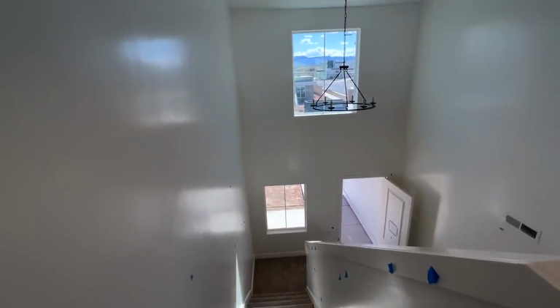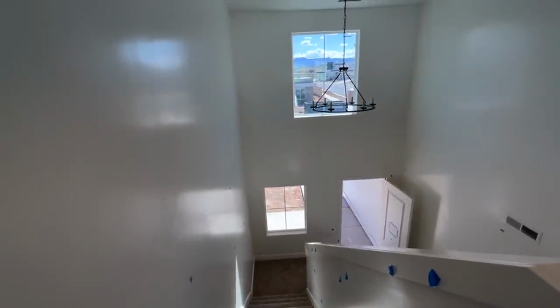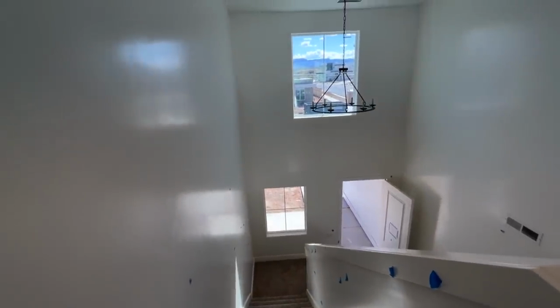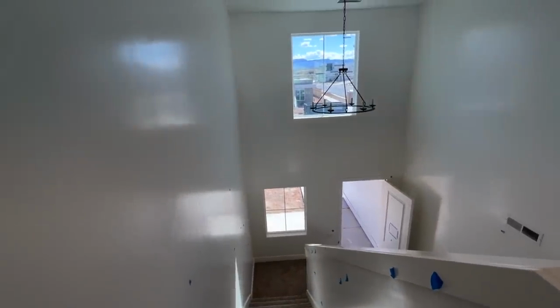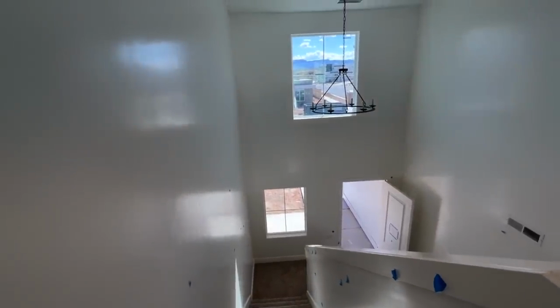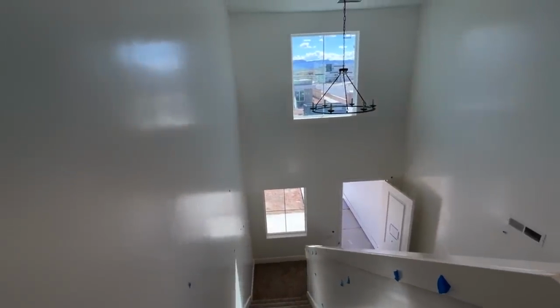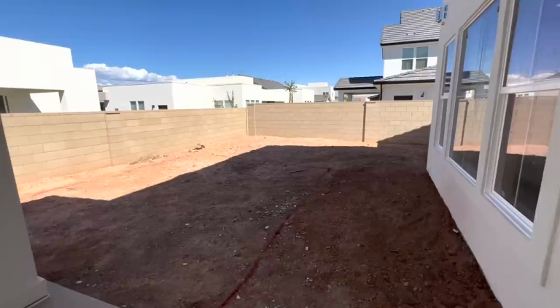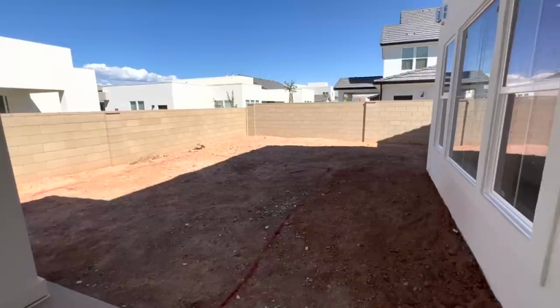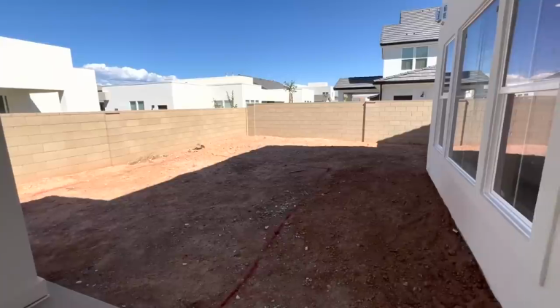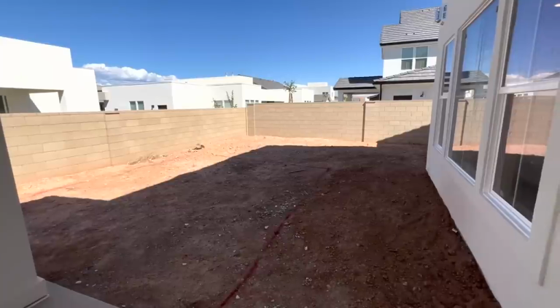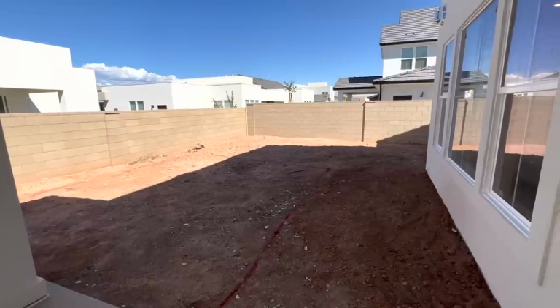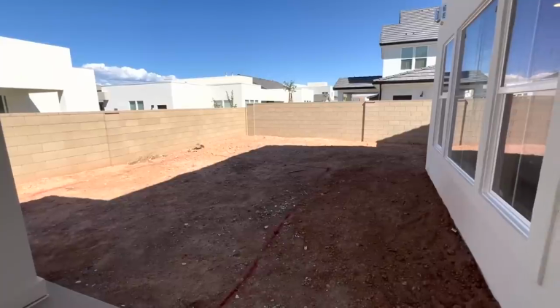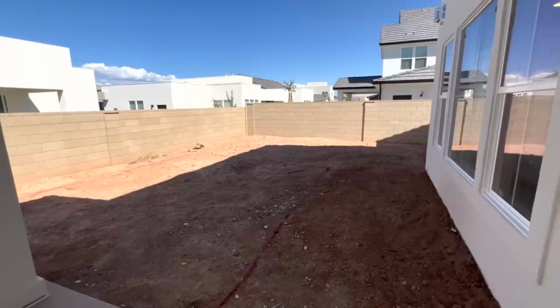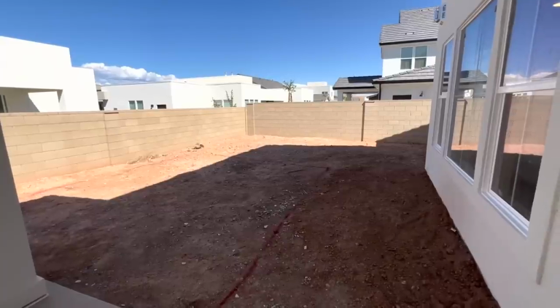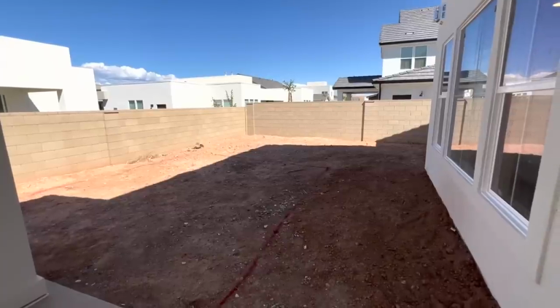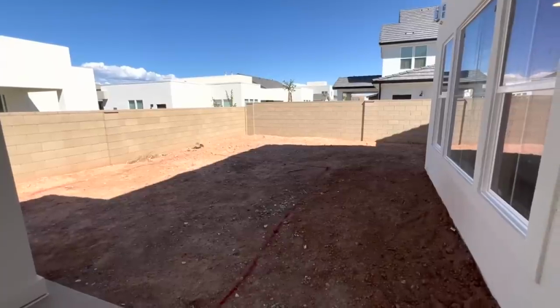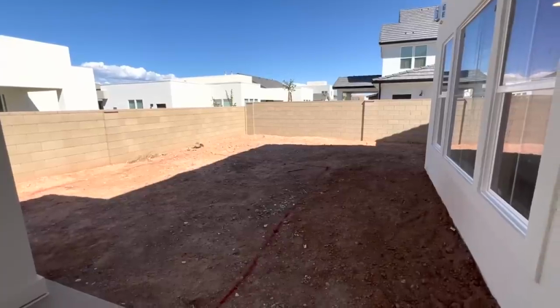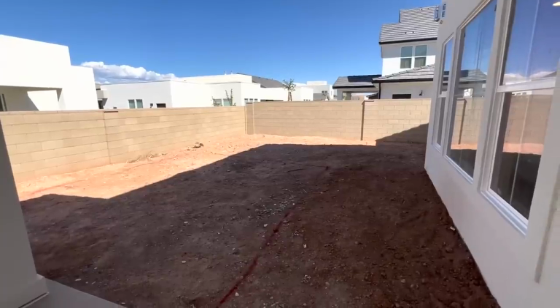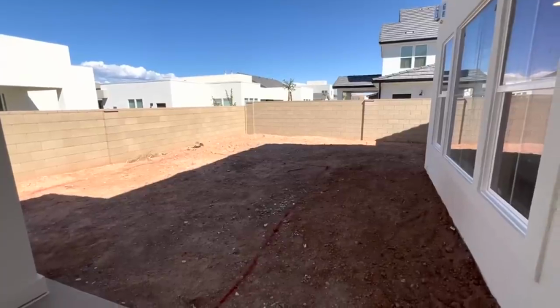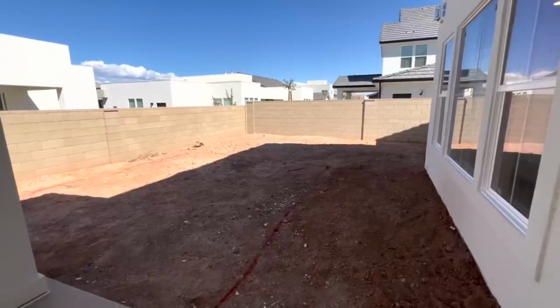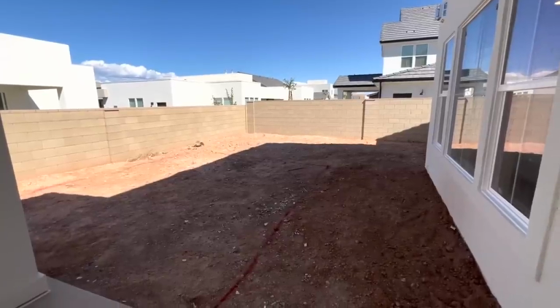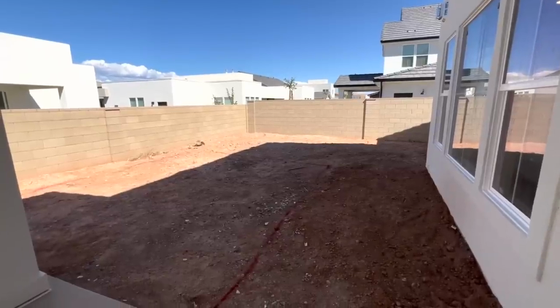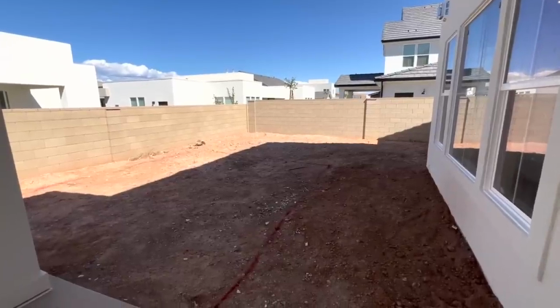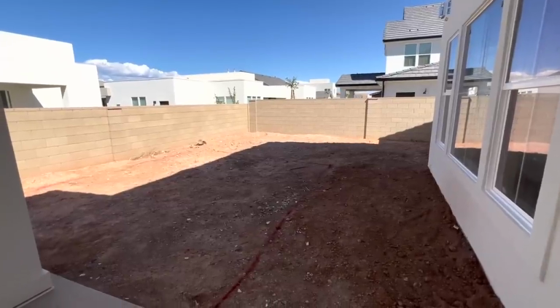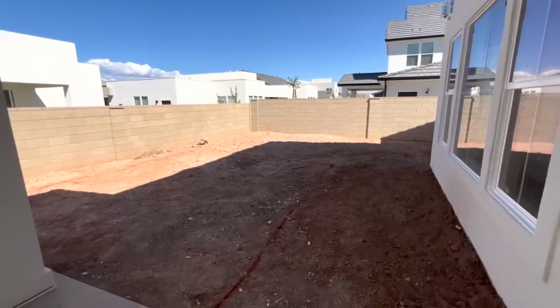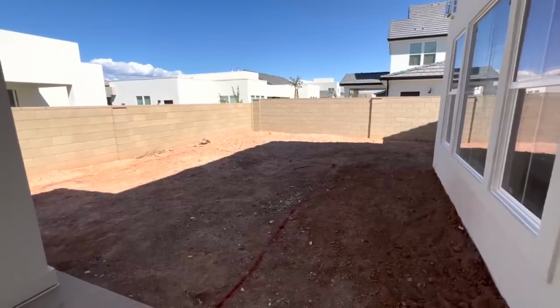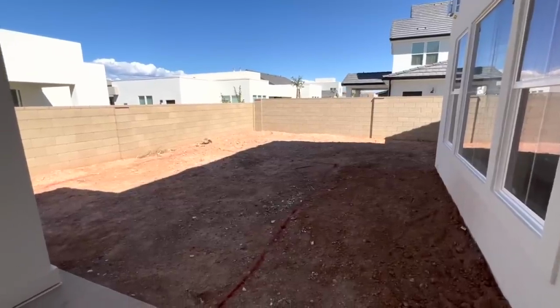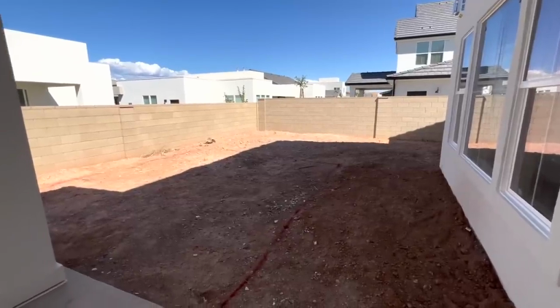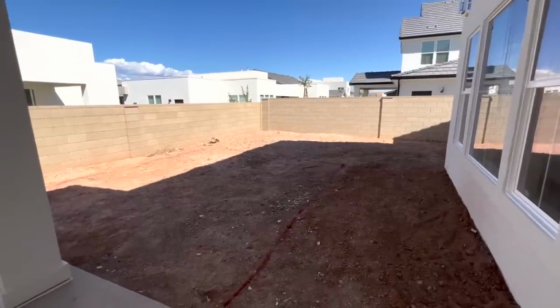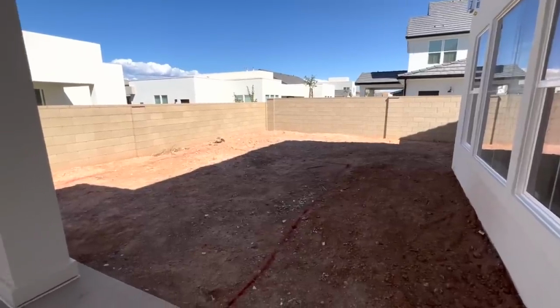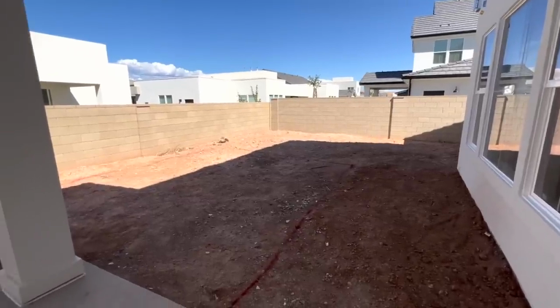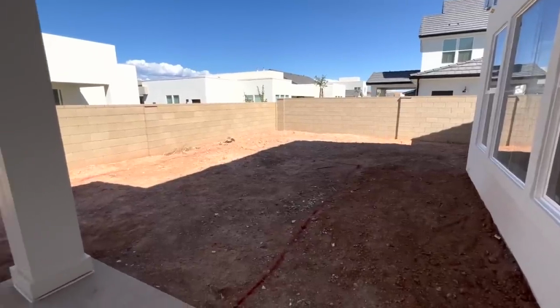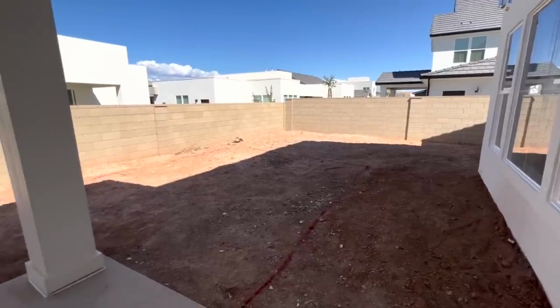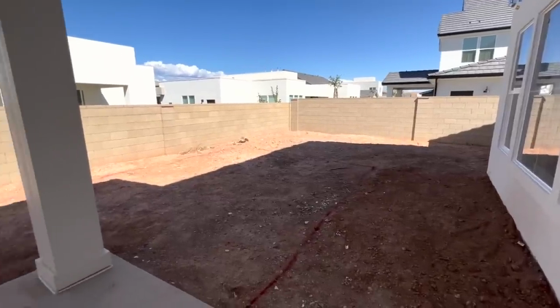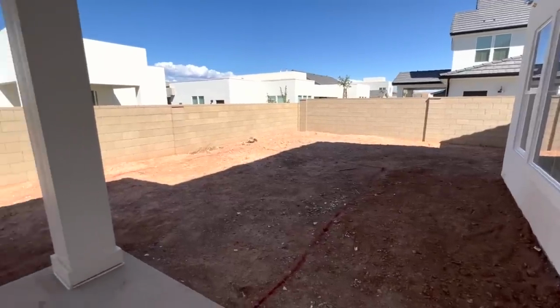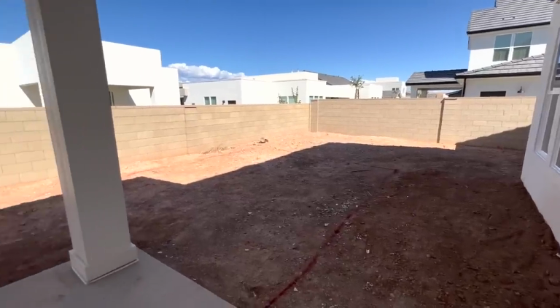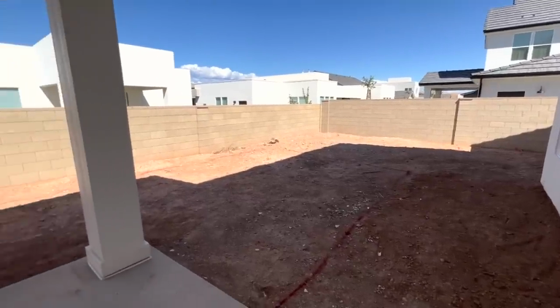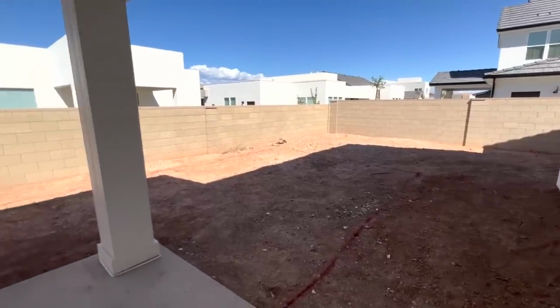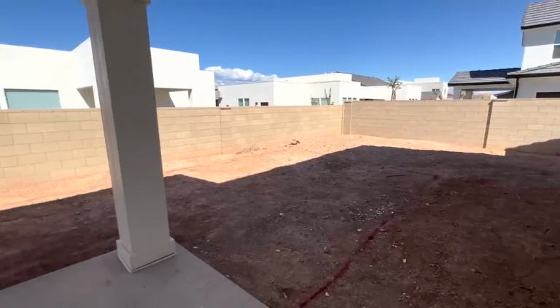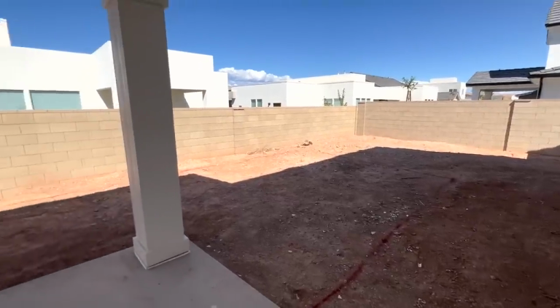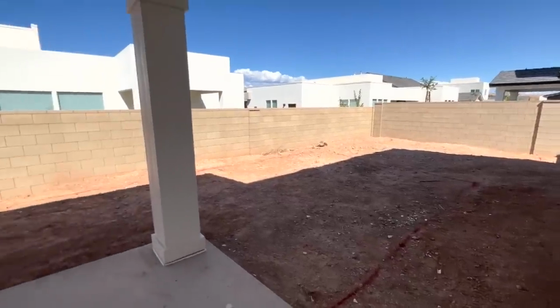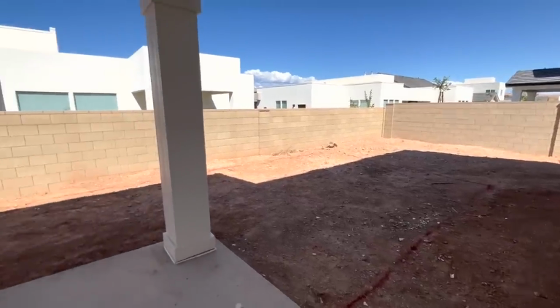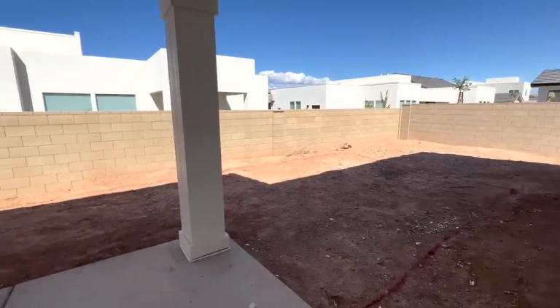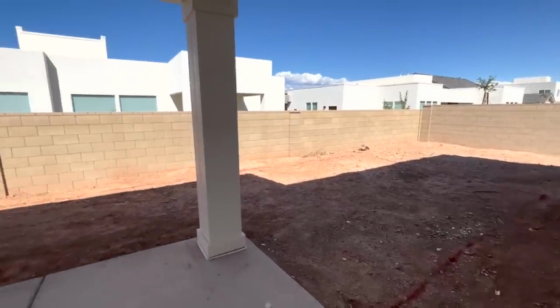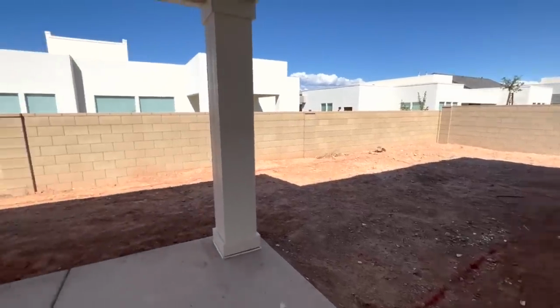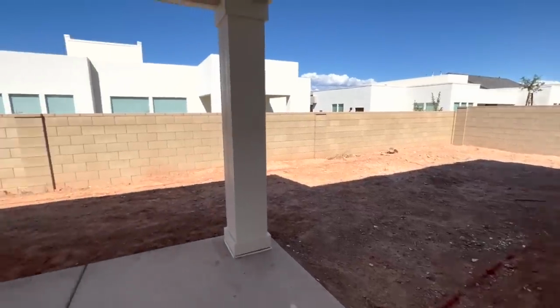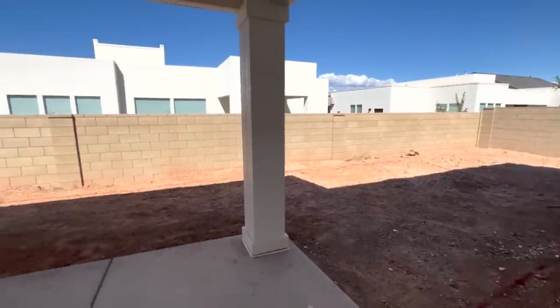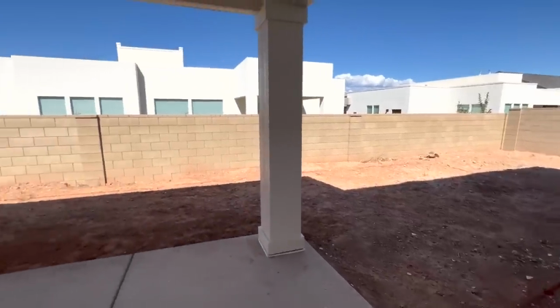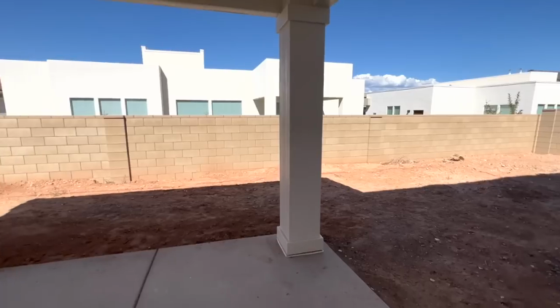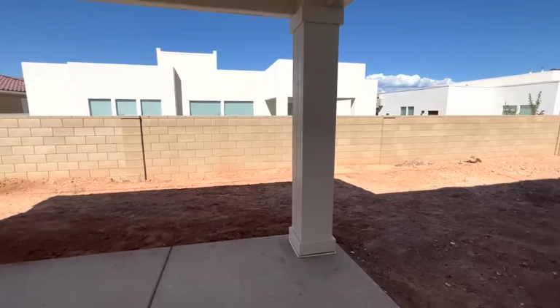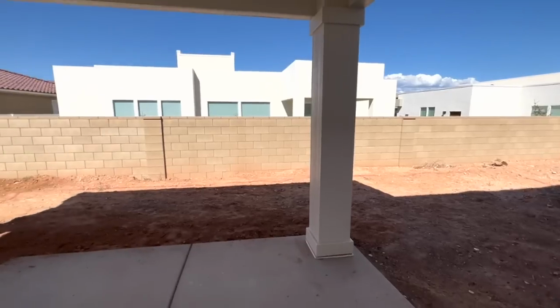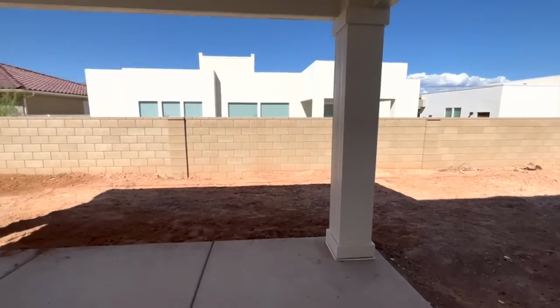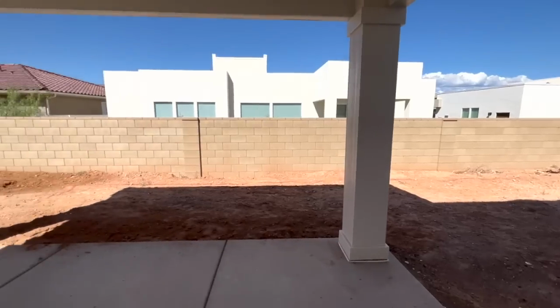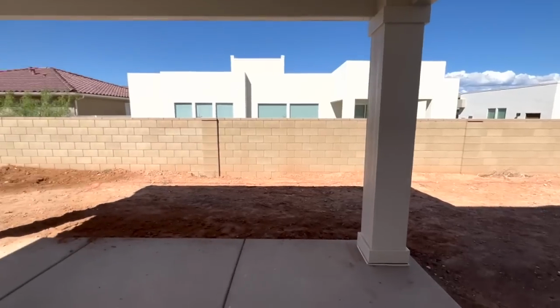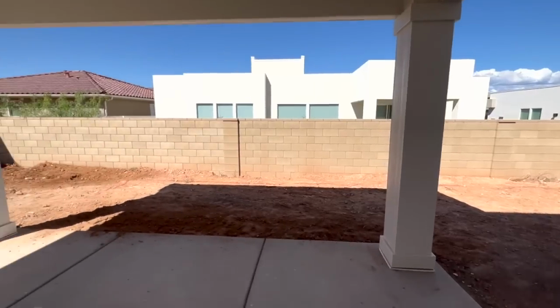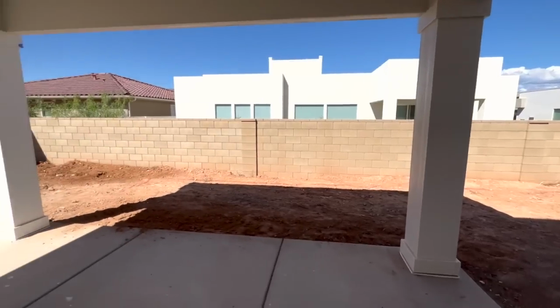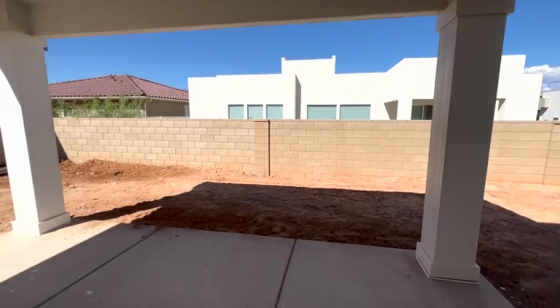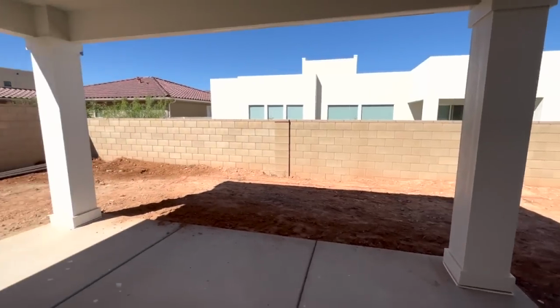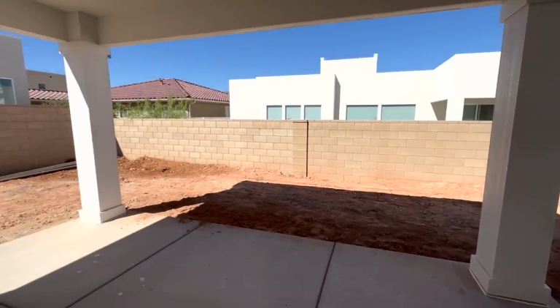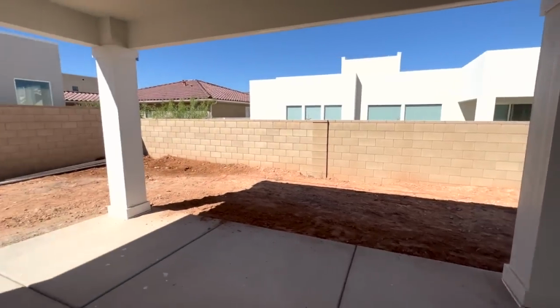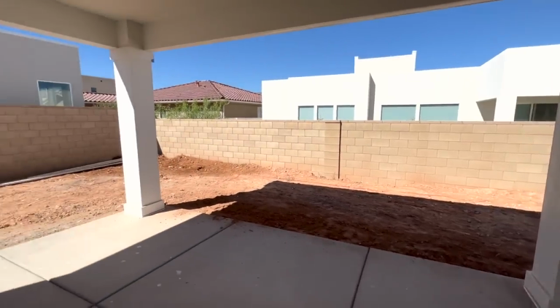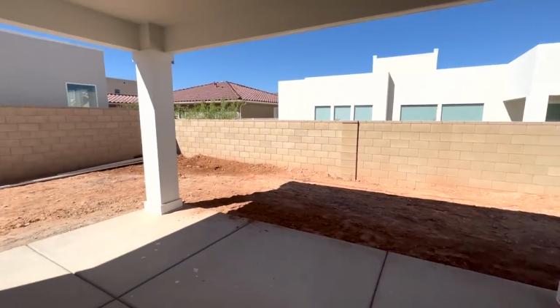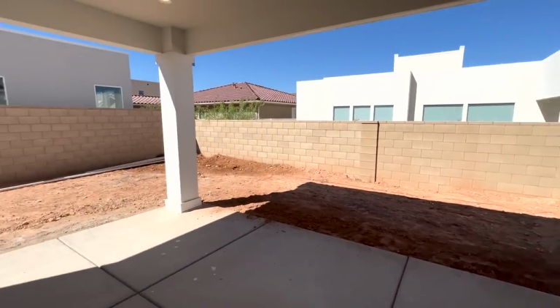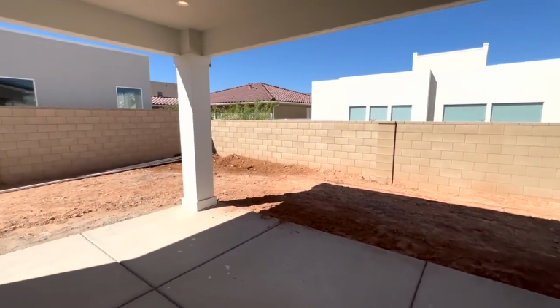This is the backyard. We did upgrade to have turf that the builder is putting in, so it will be done by the time we are all done and moved in.